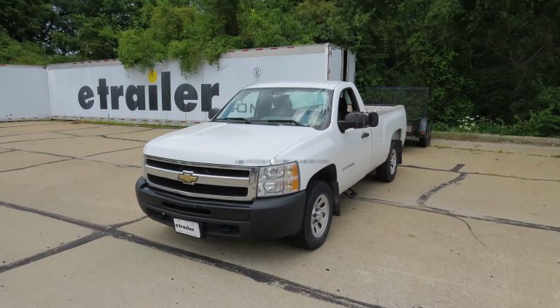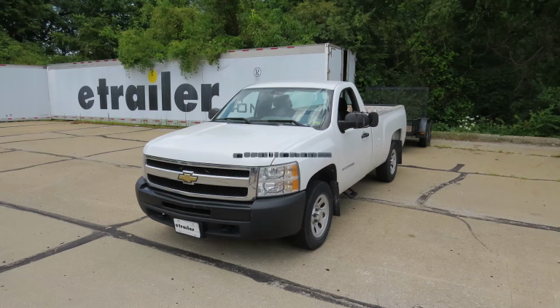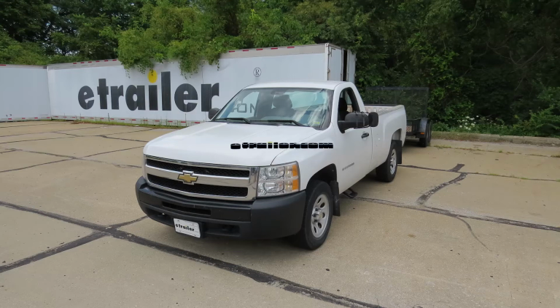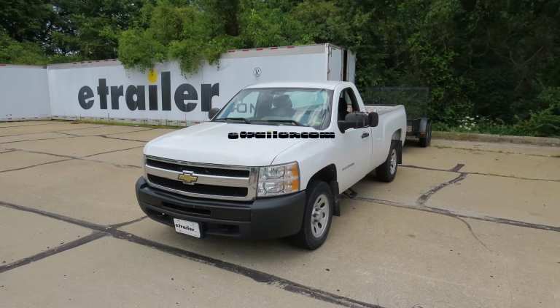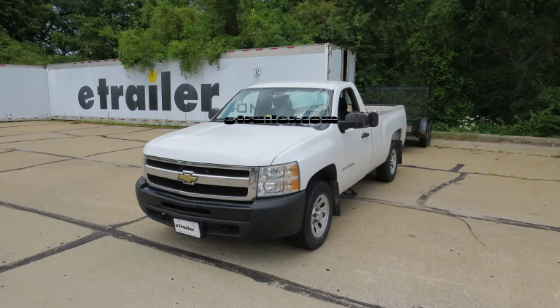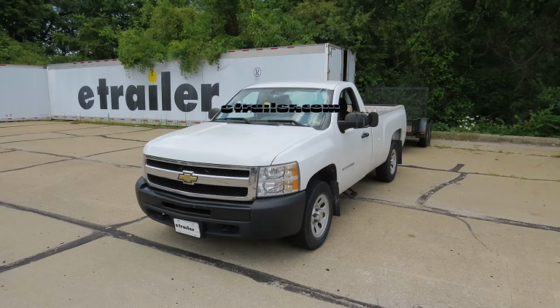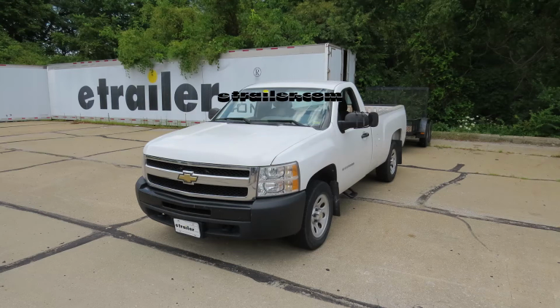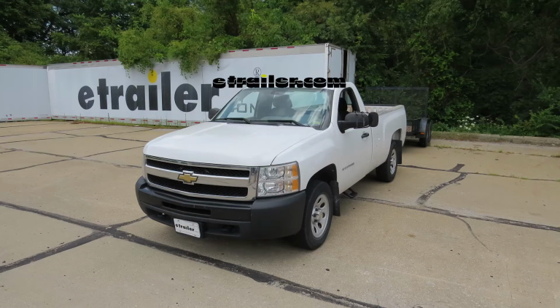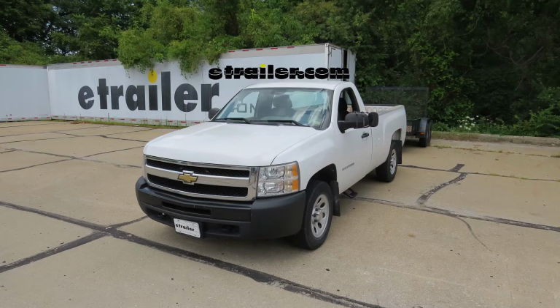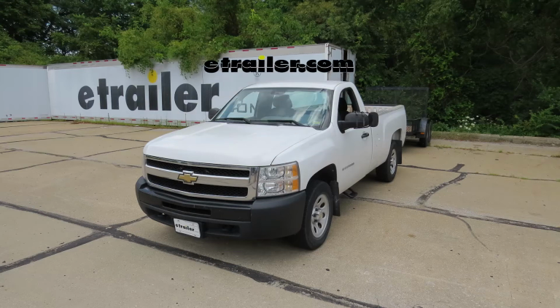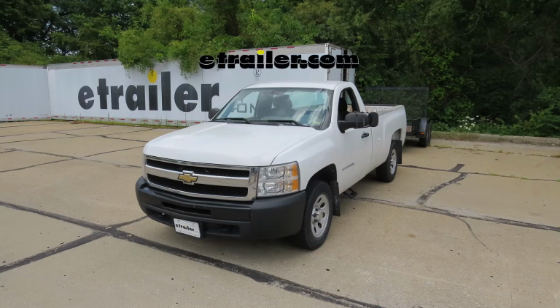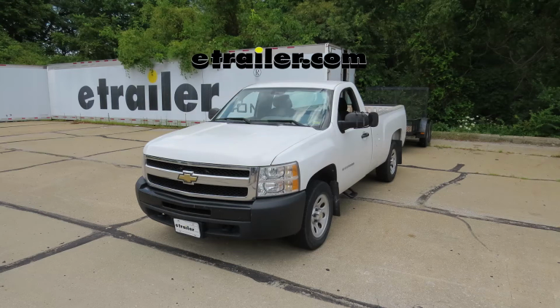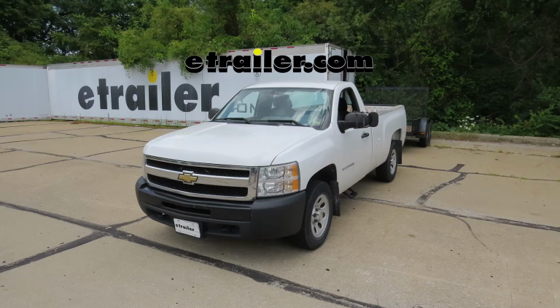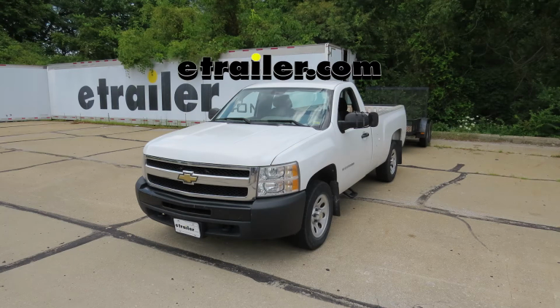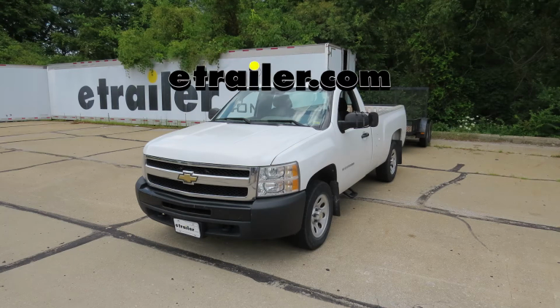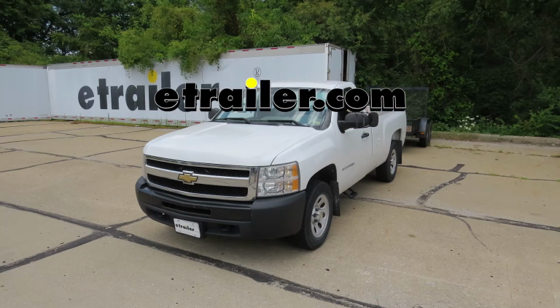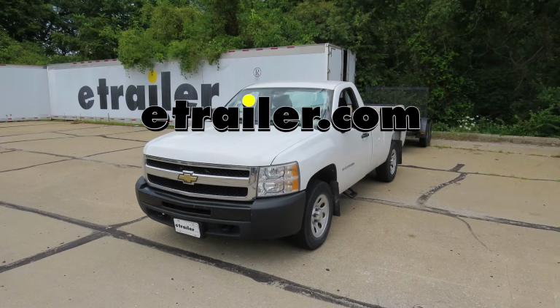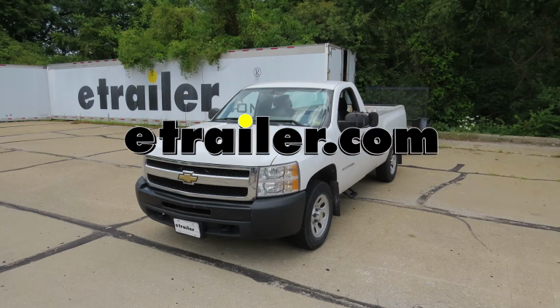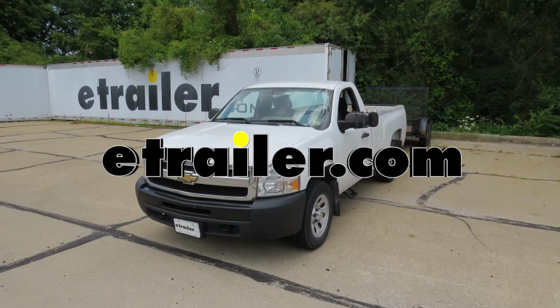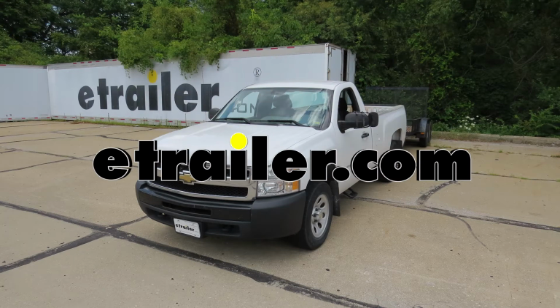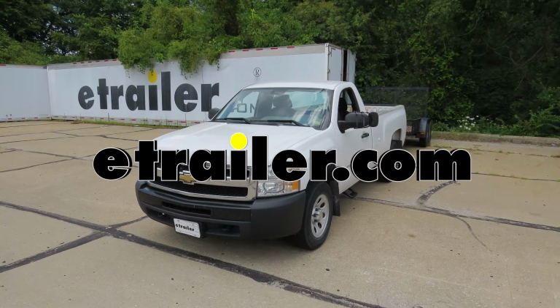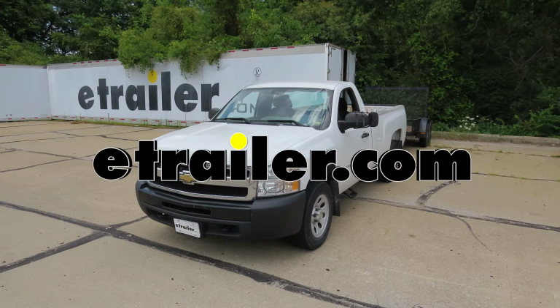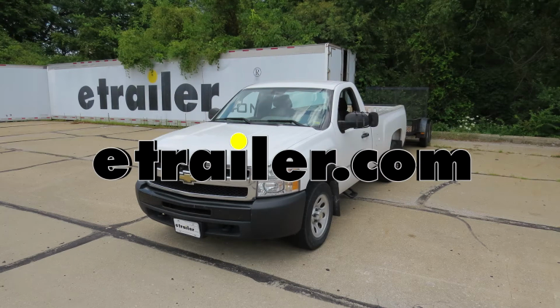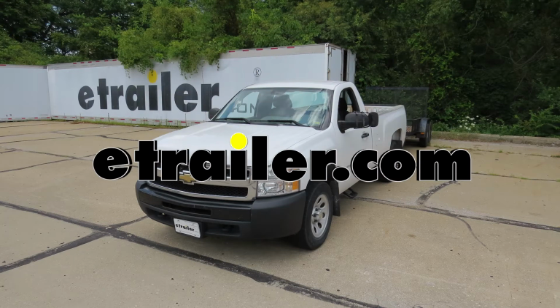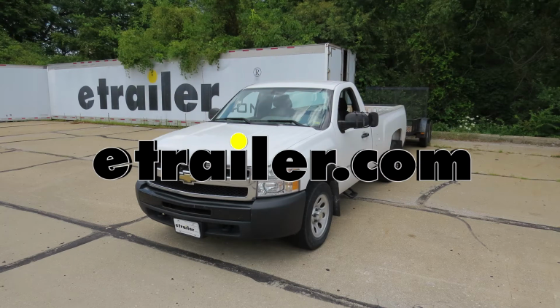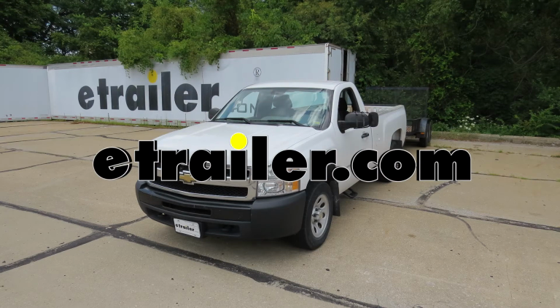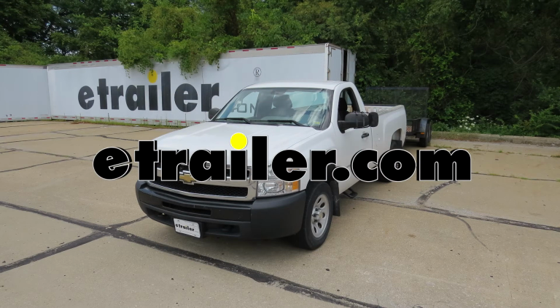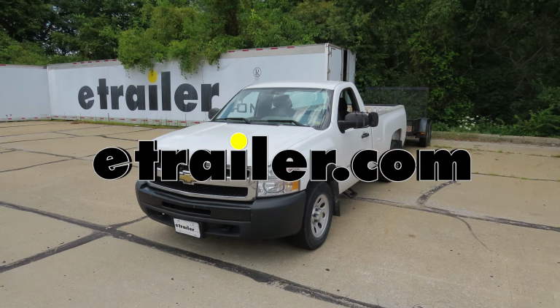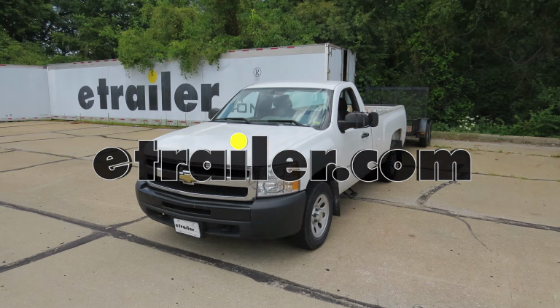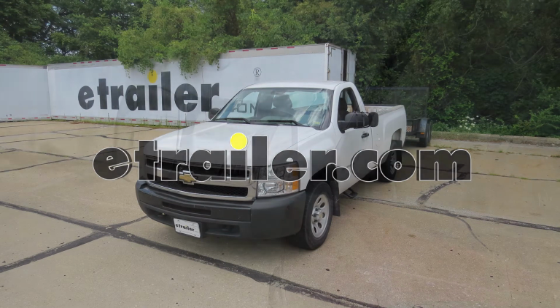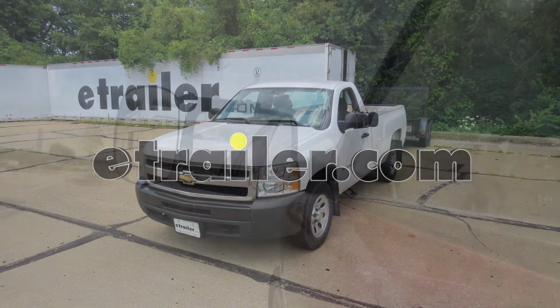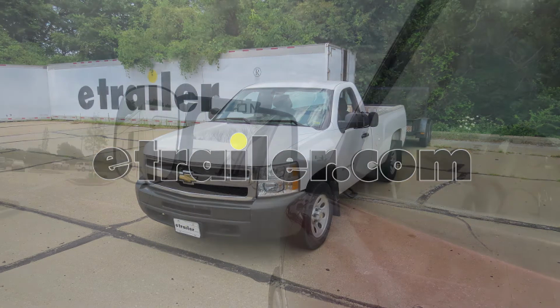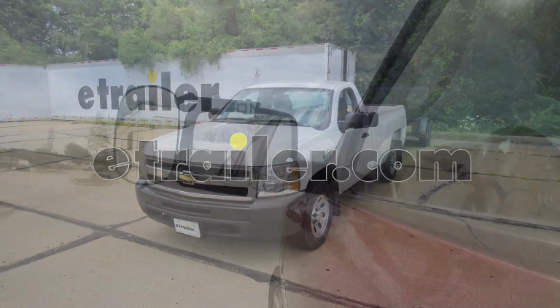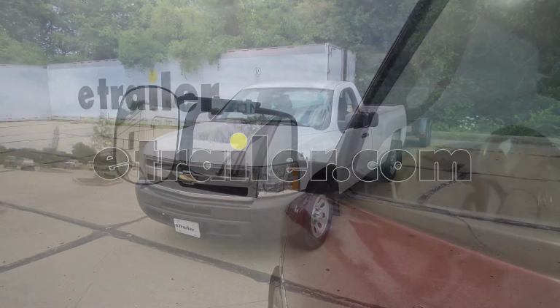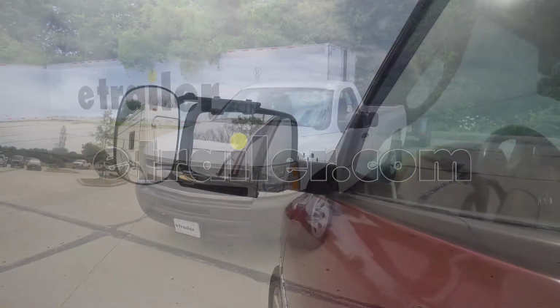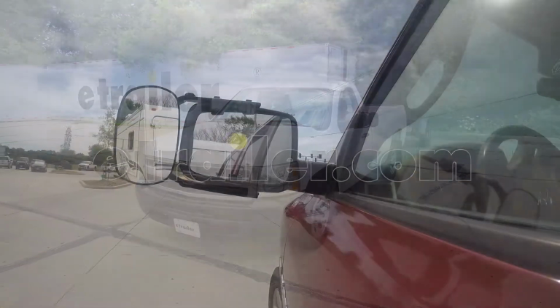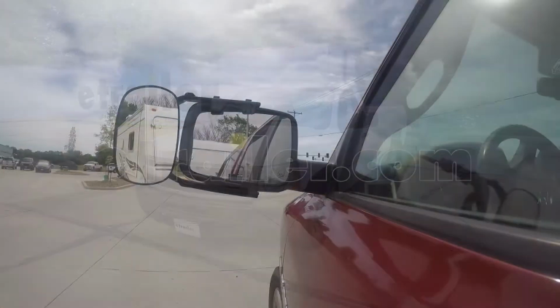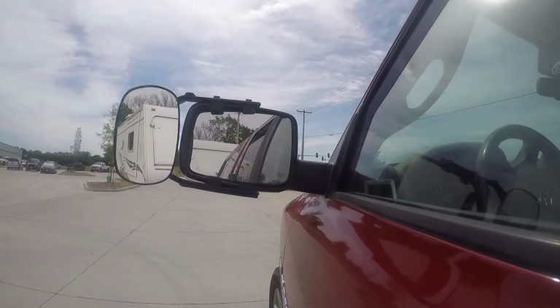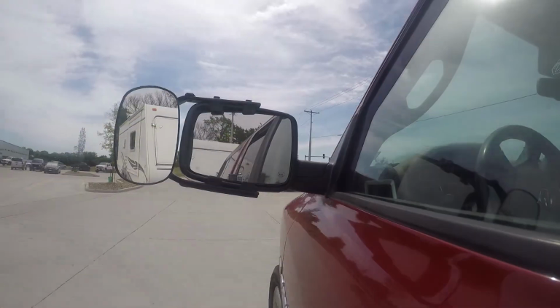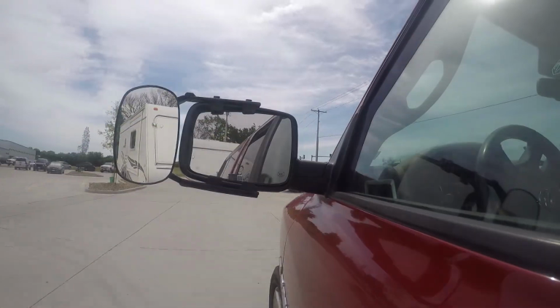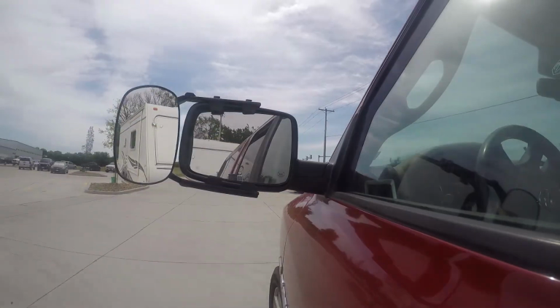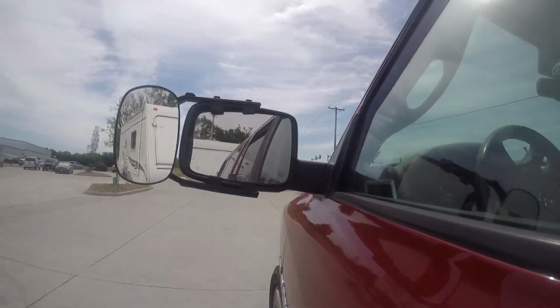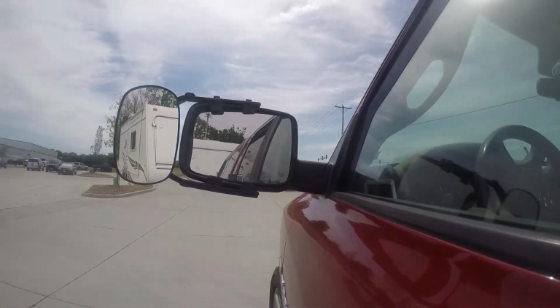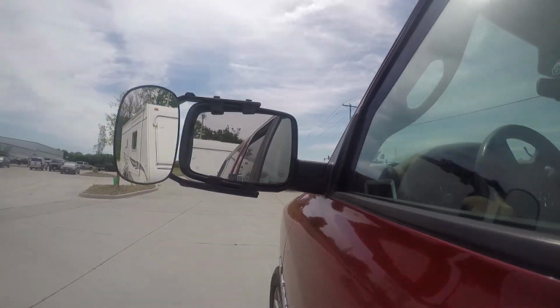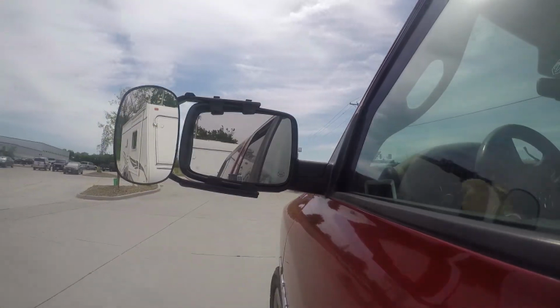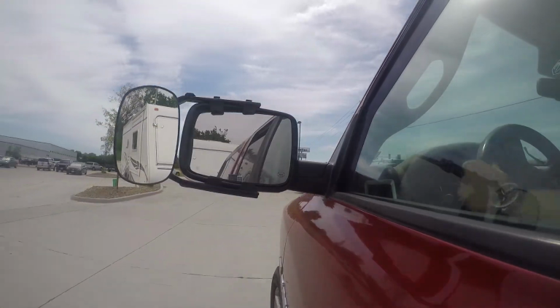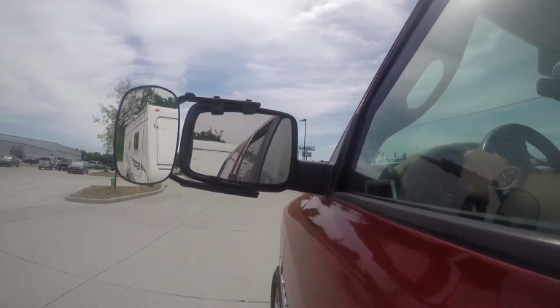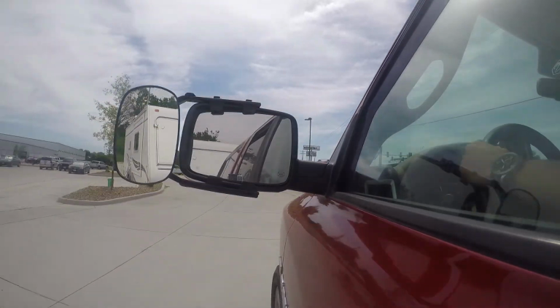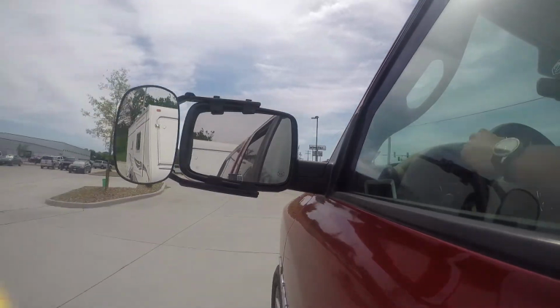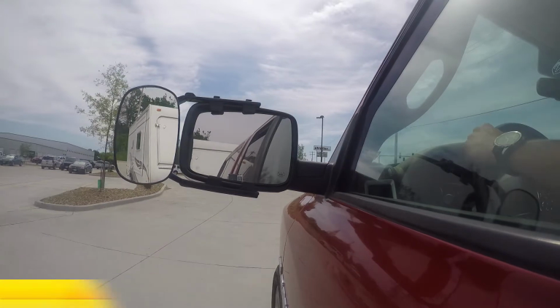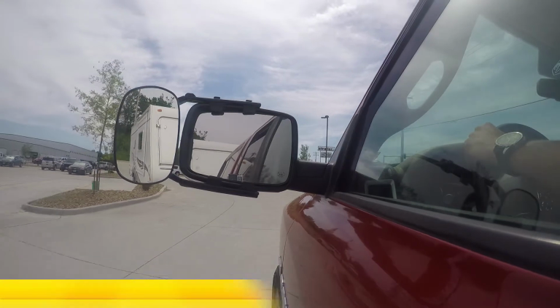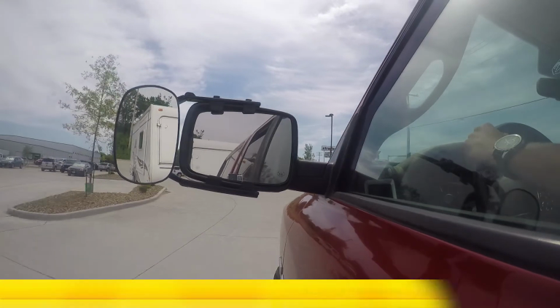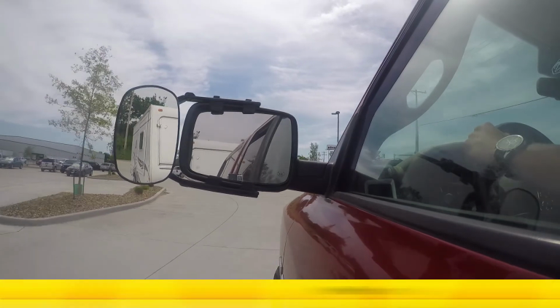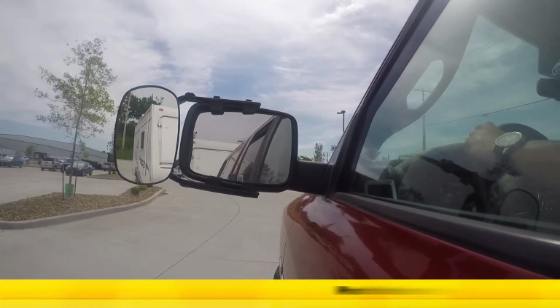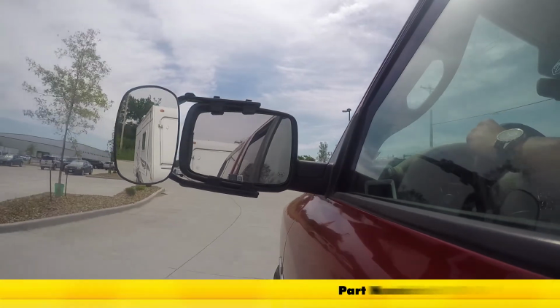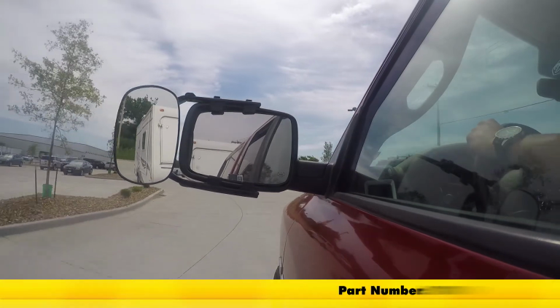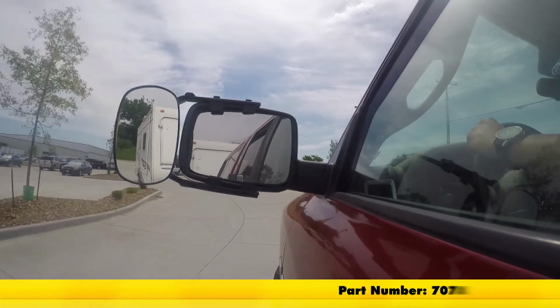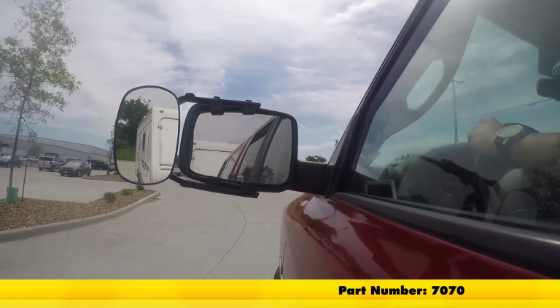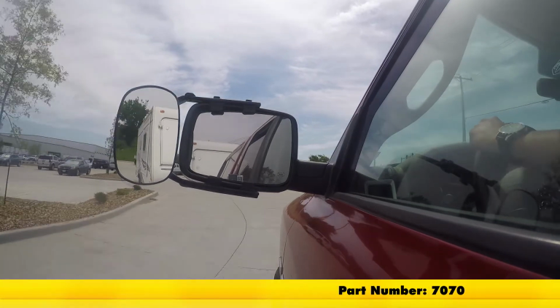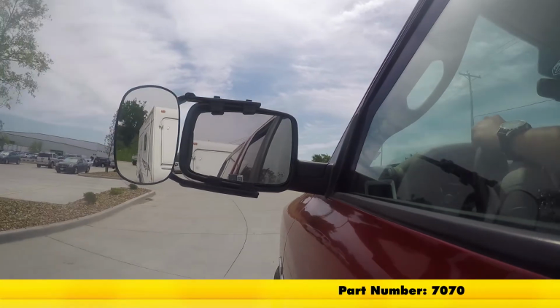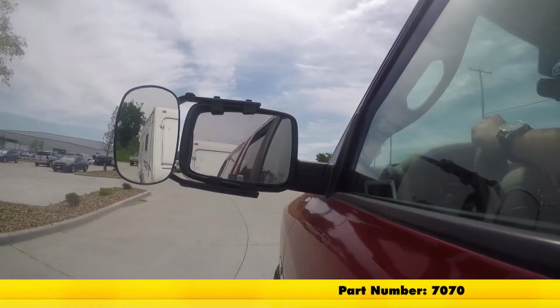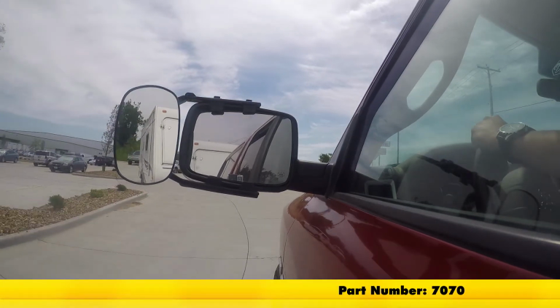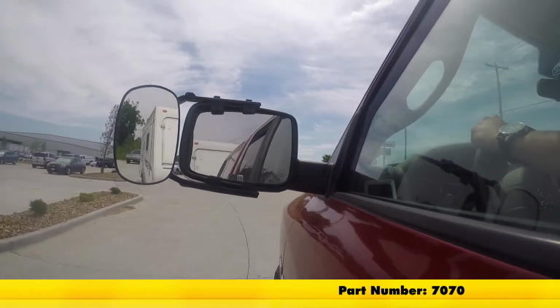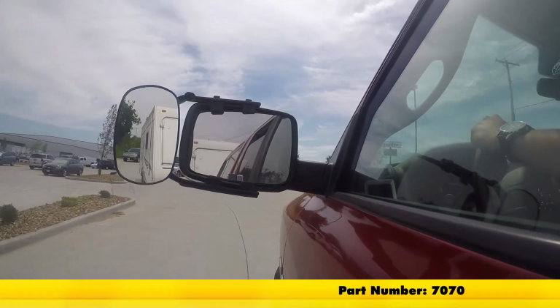Today in our 2011 Chevrolet Silverado, we're going to be test fitting SEPA's Universal Towing Mirror, part number 7070.